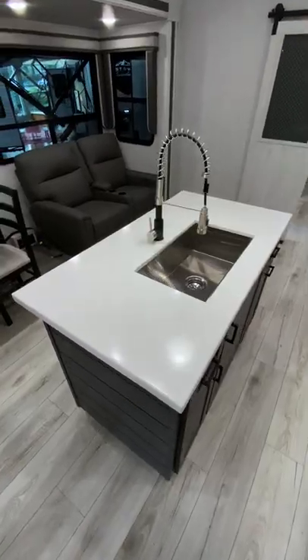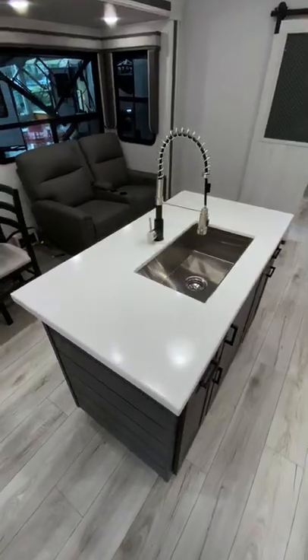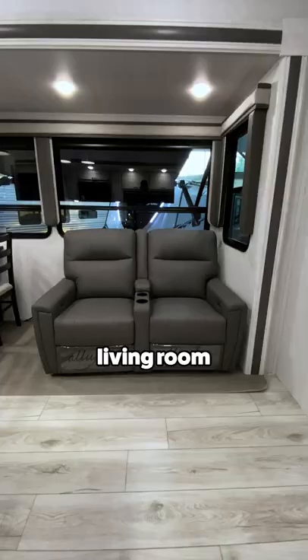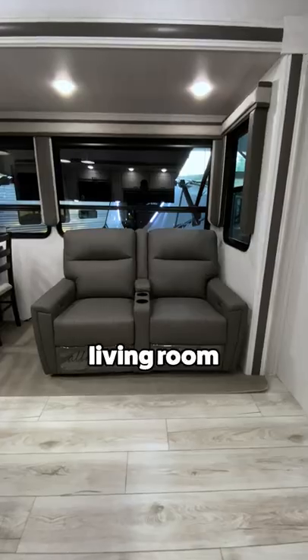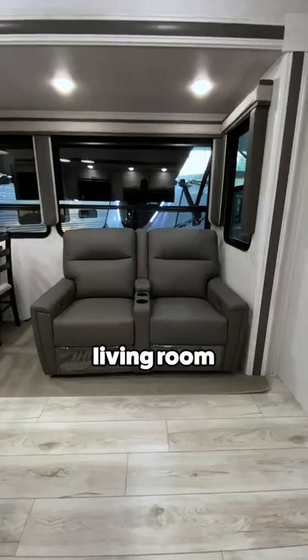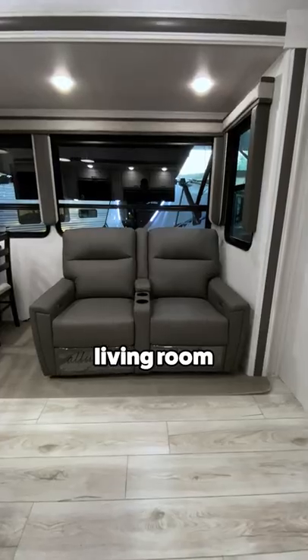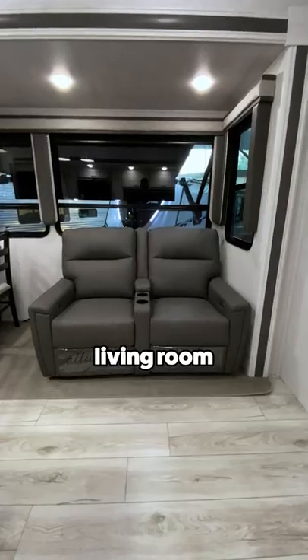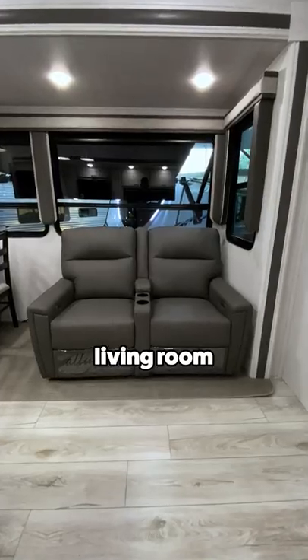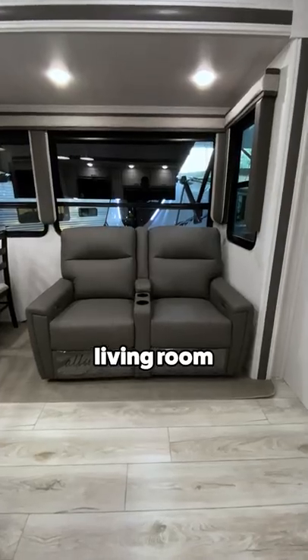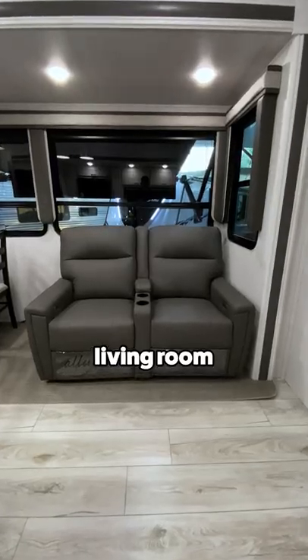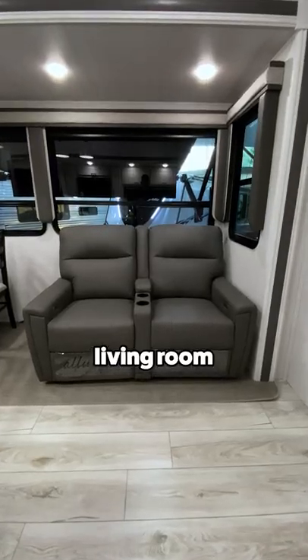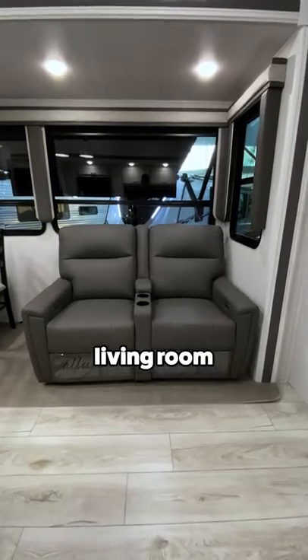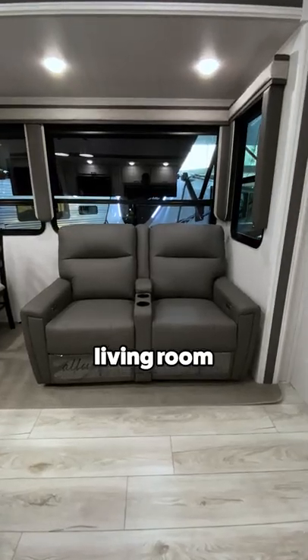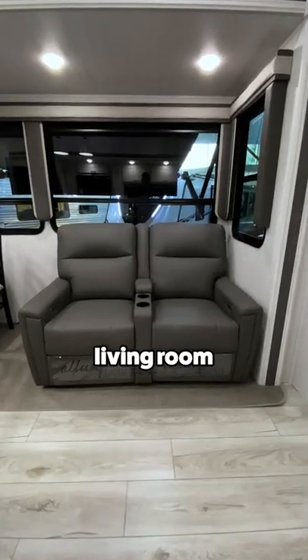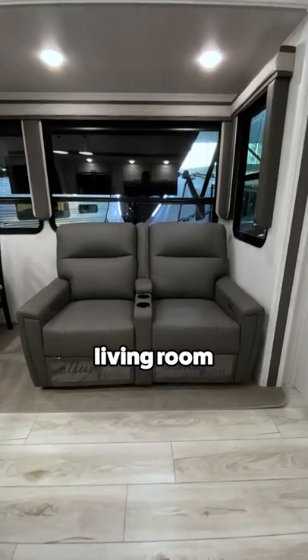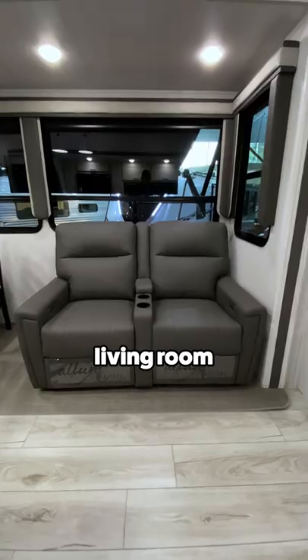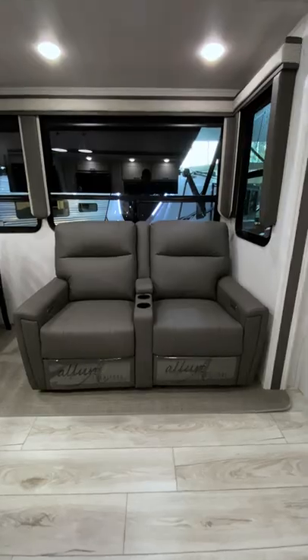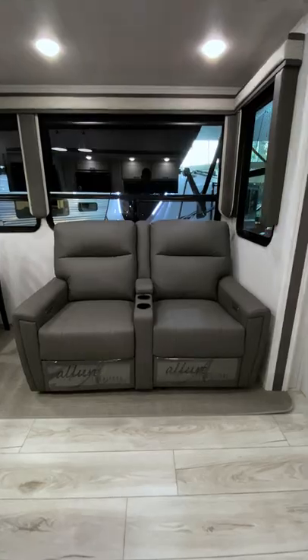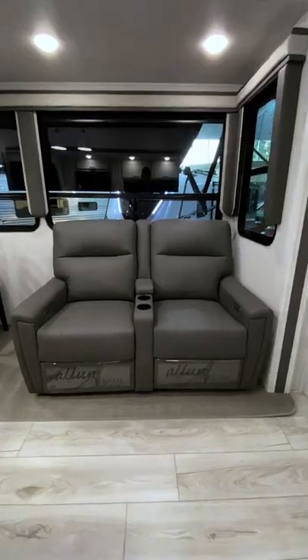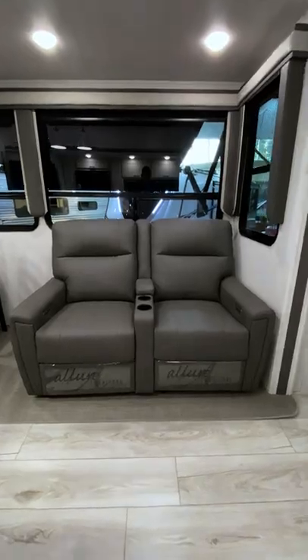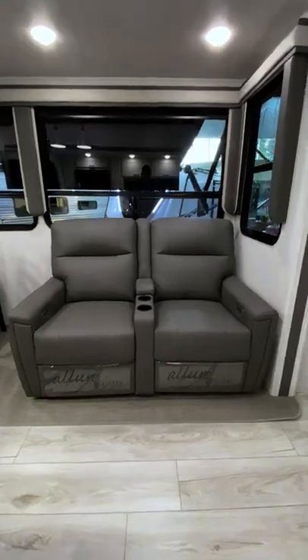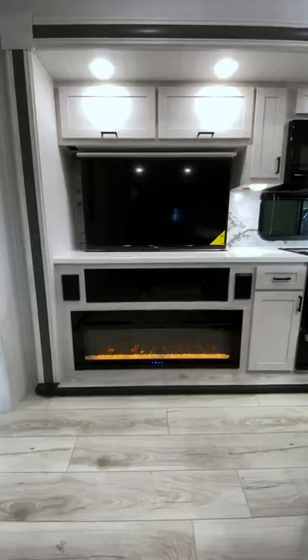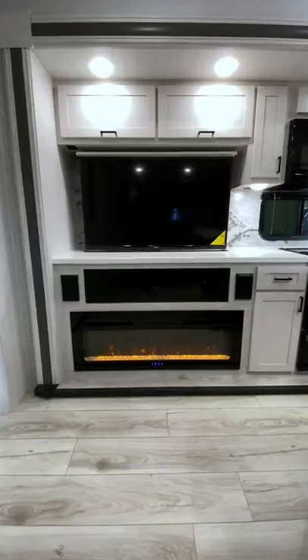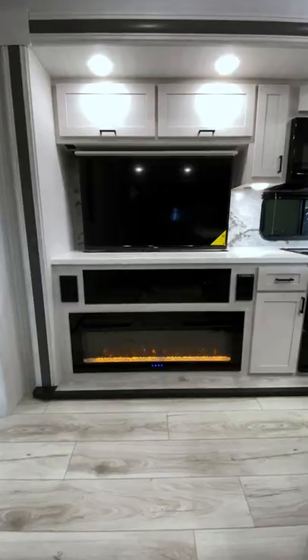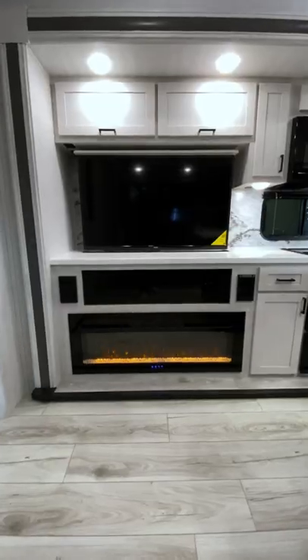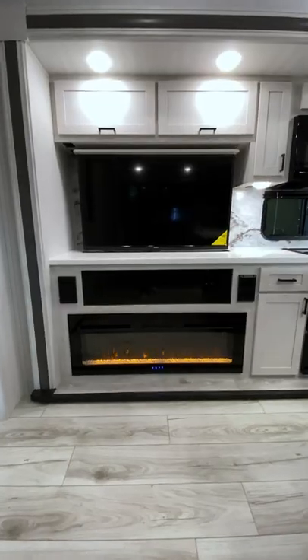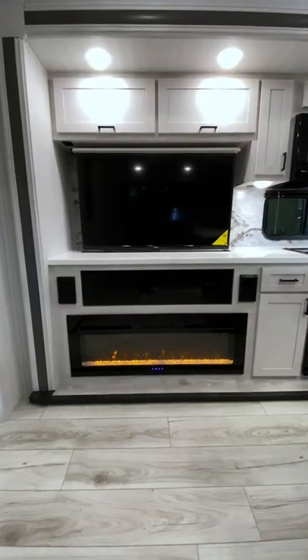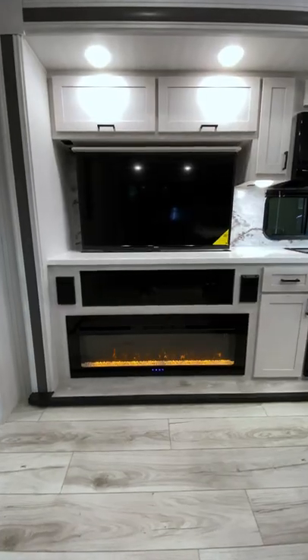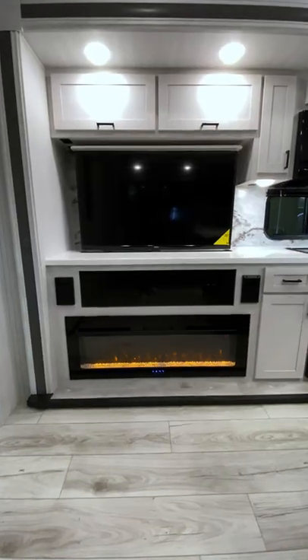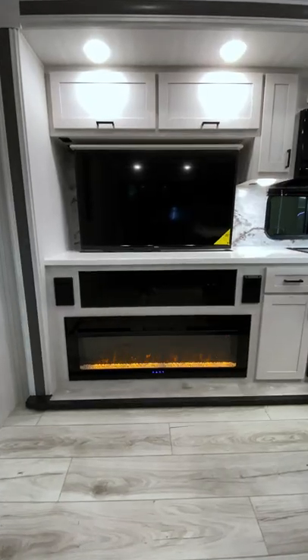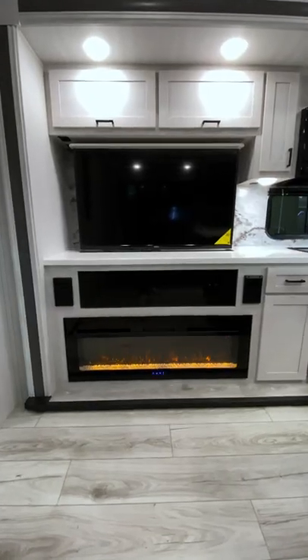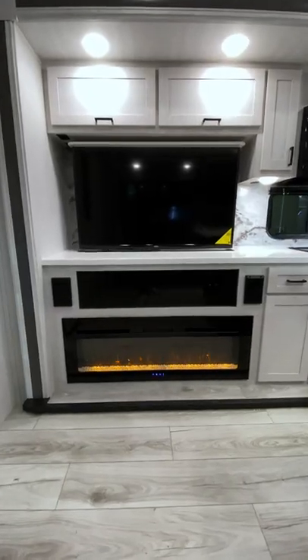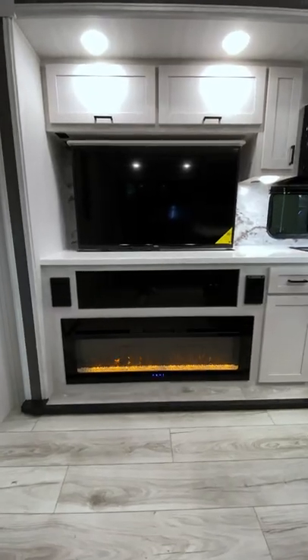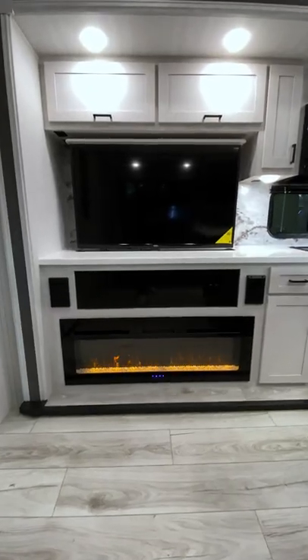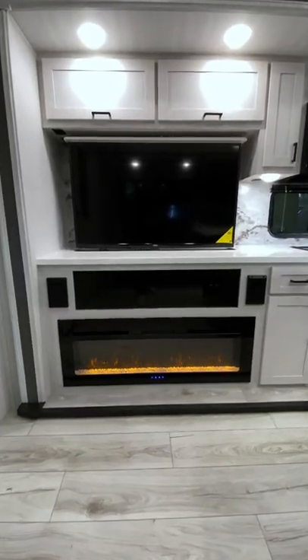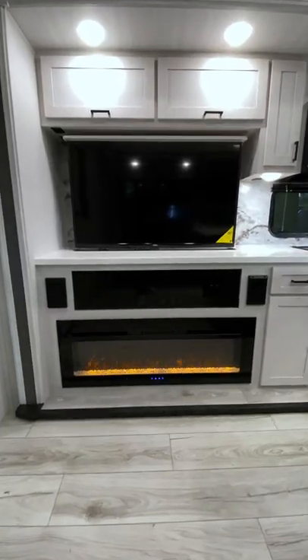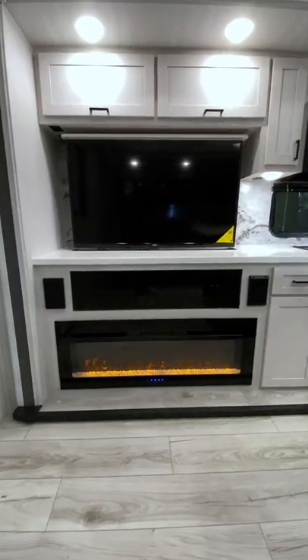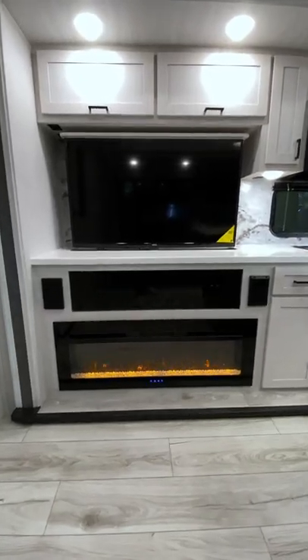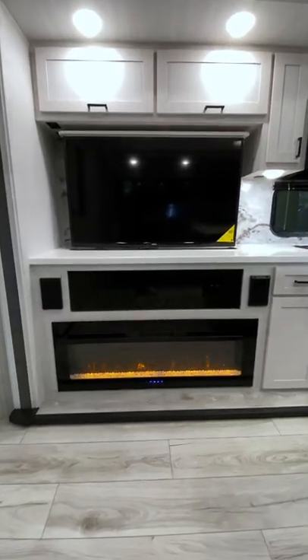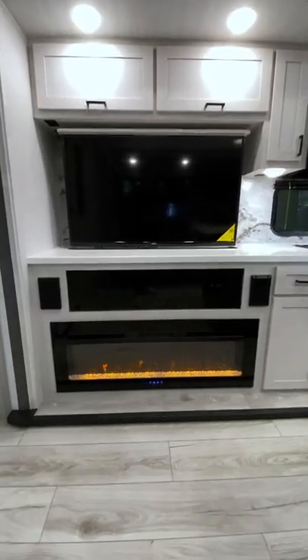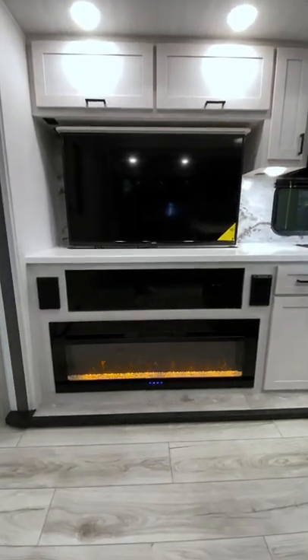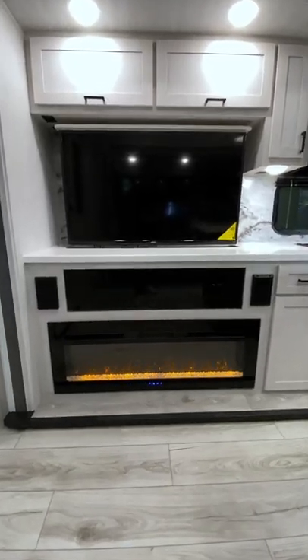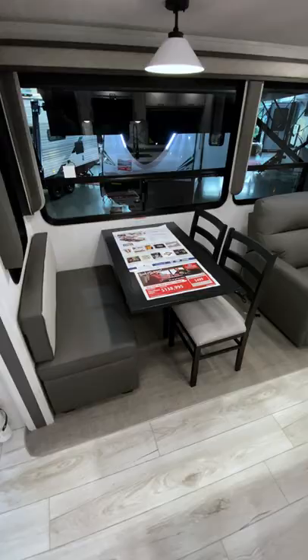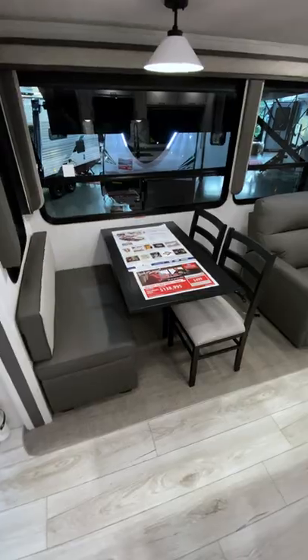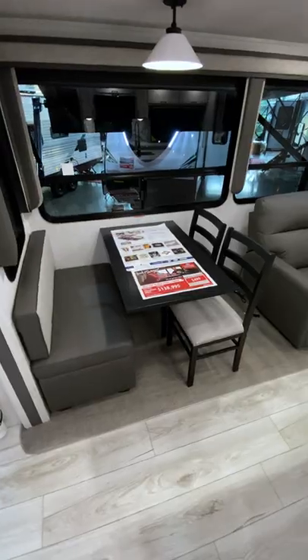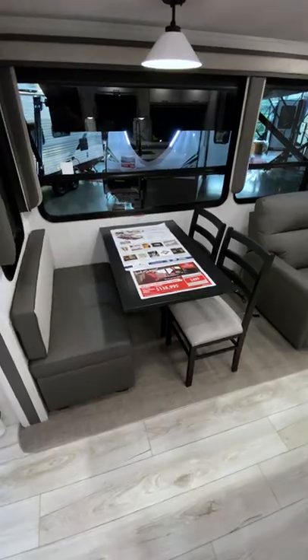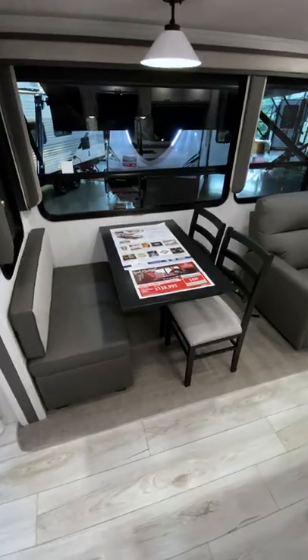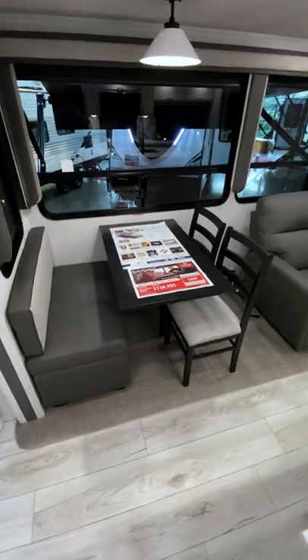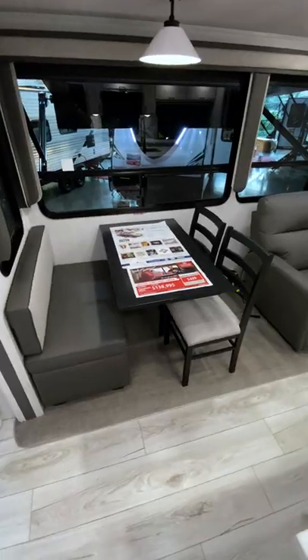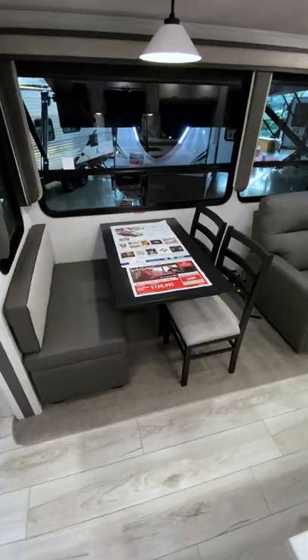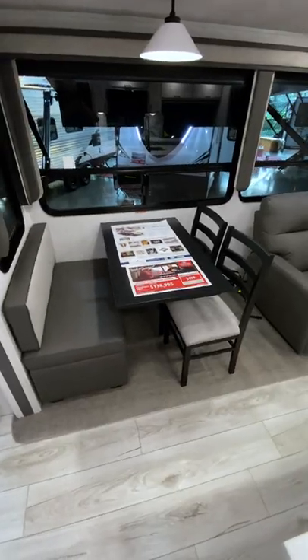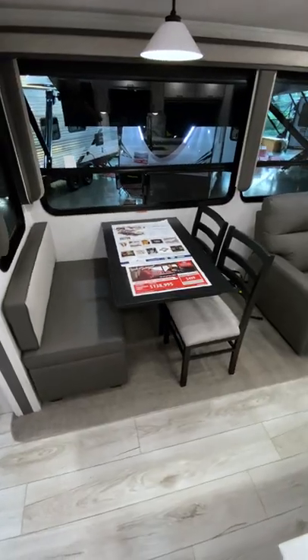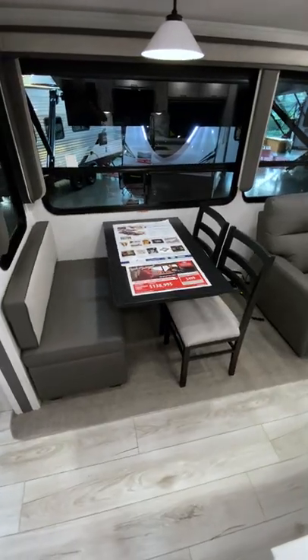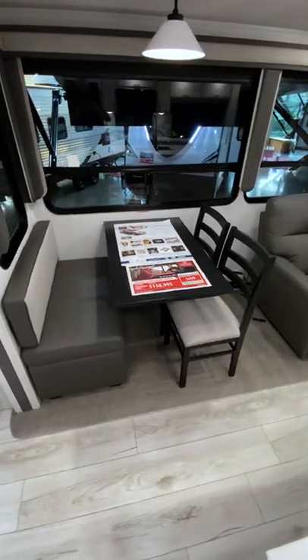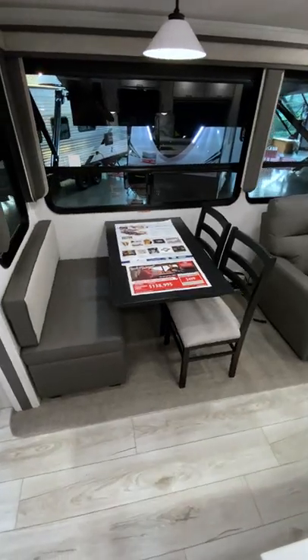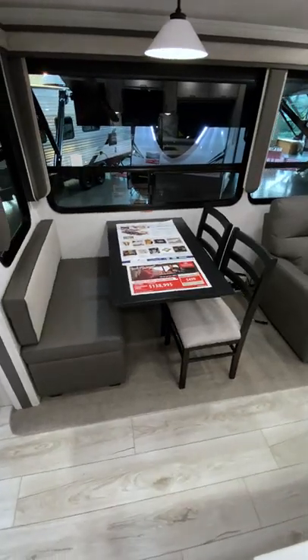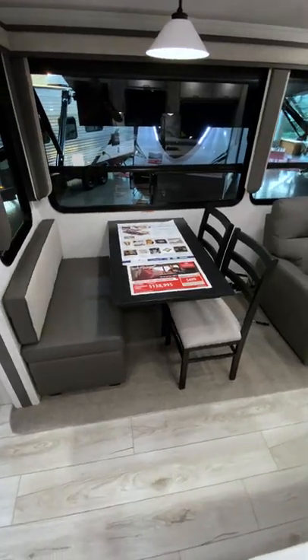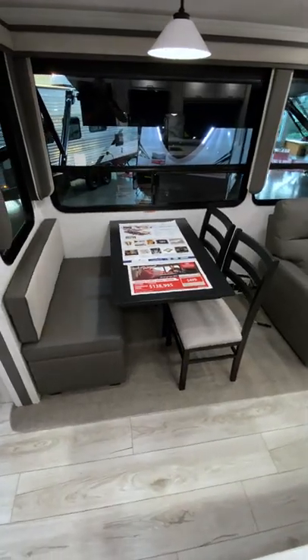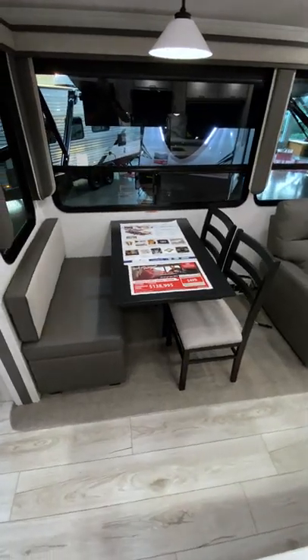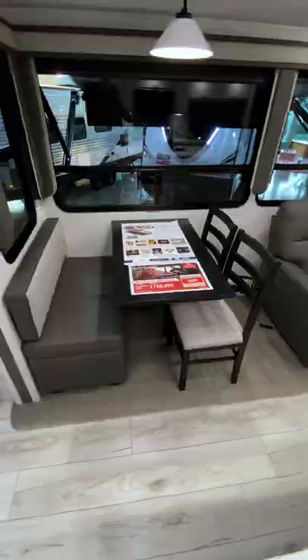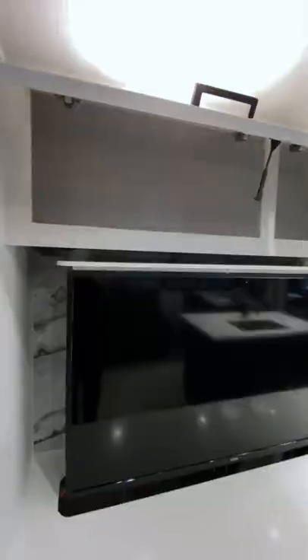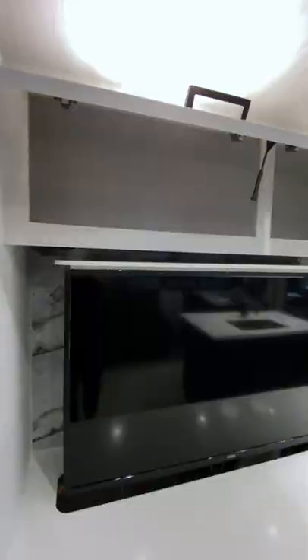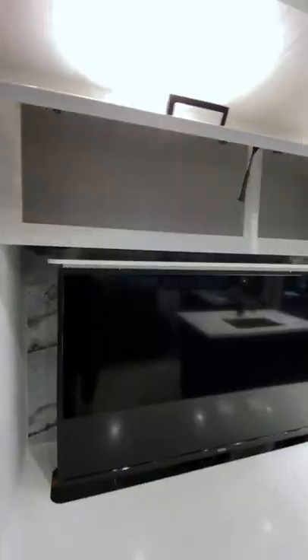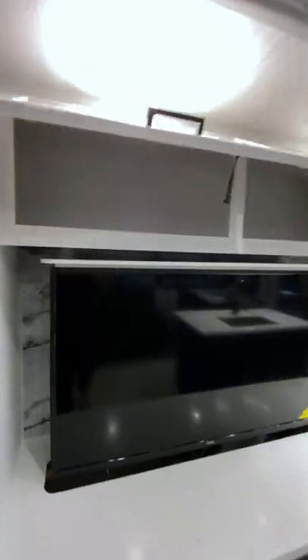The living room offers electric recliners placed directly across from the fireplace and televator, as well as dining for four and additional storage.